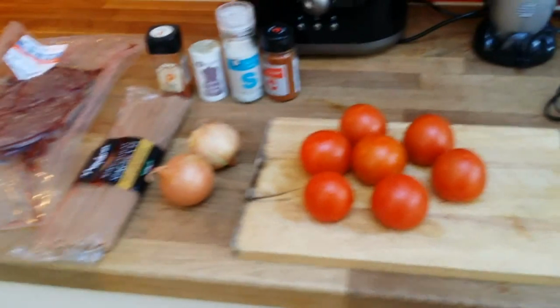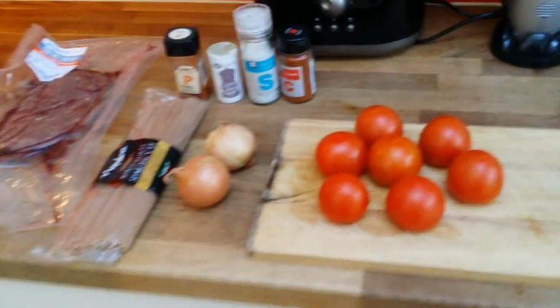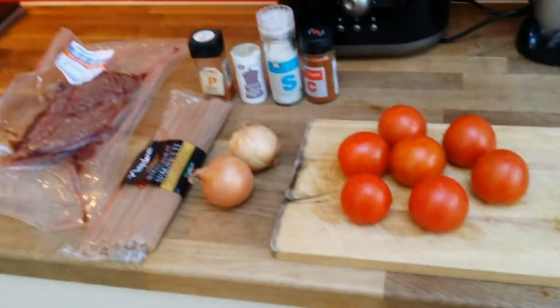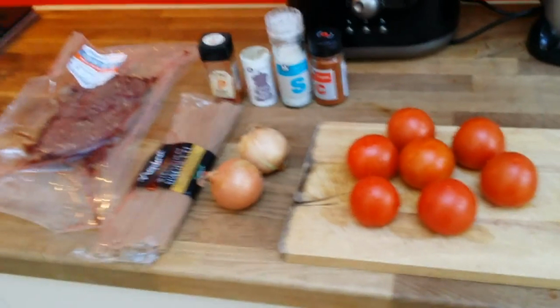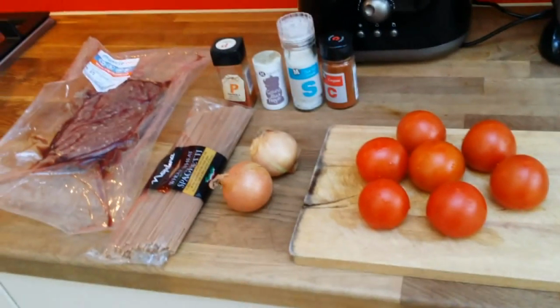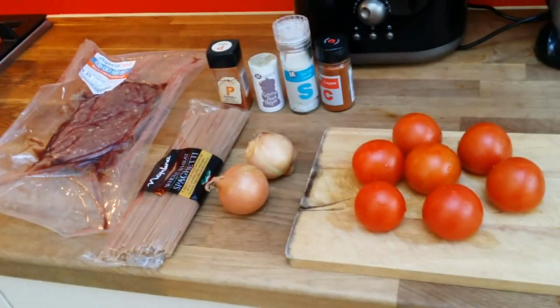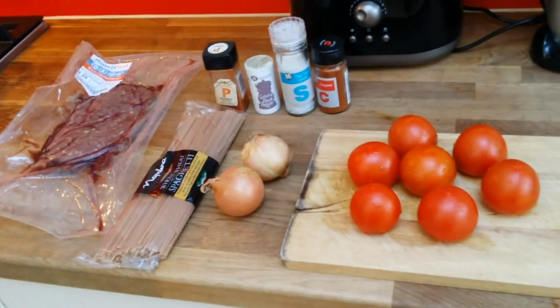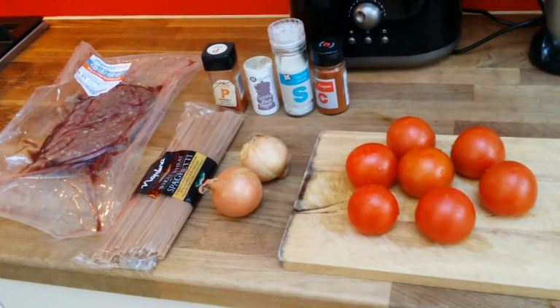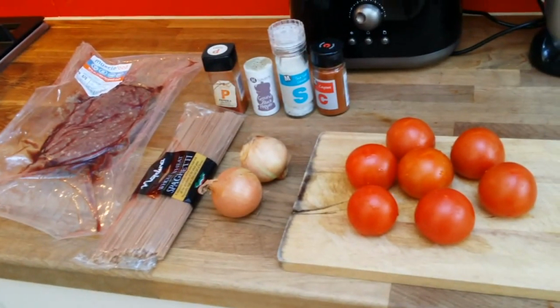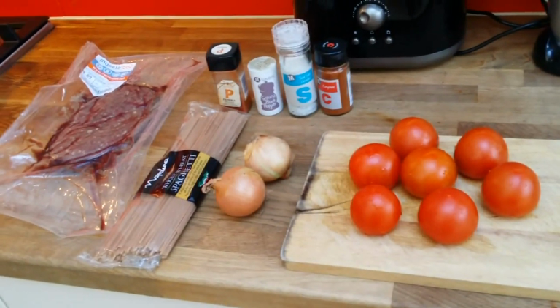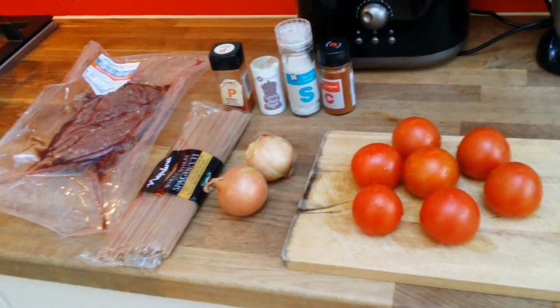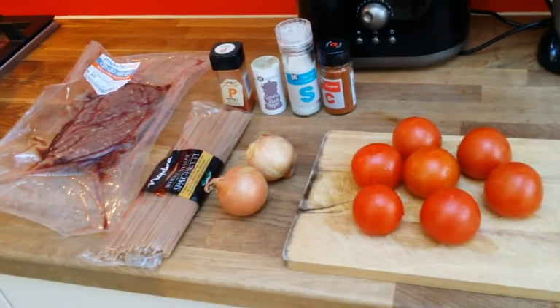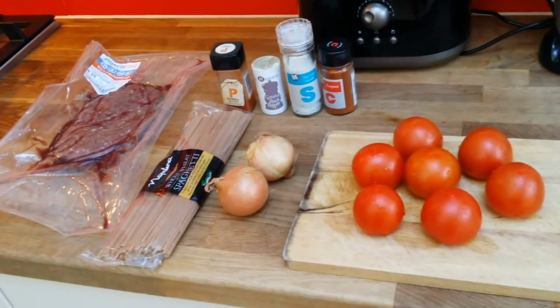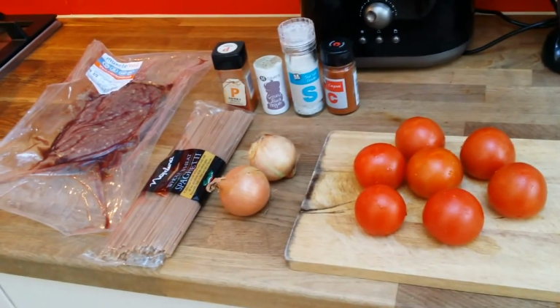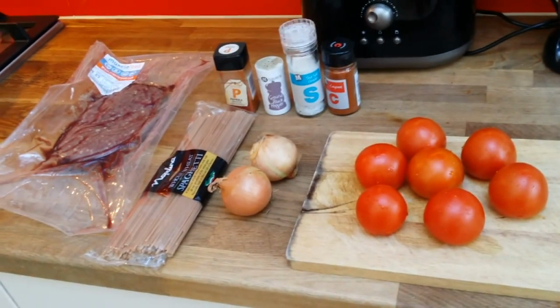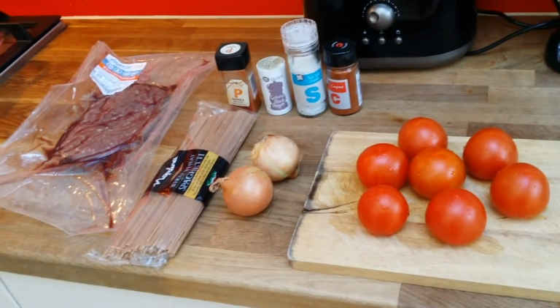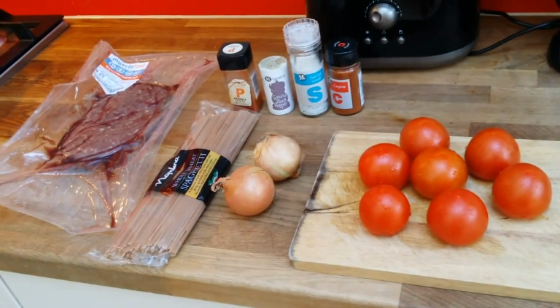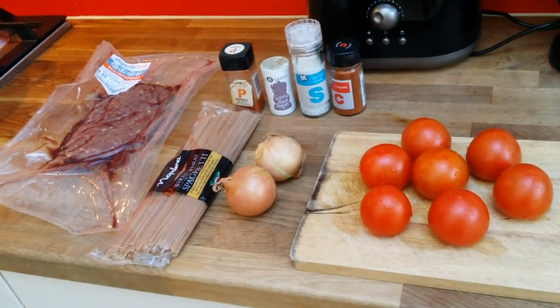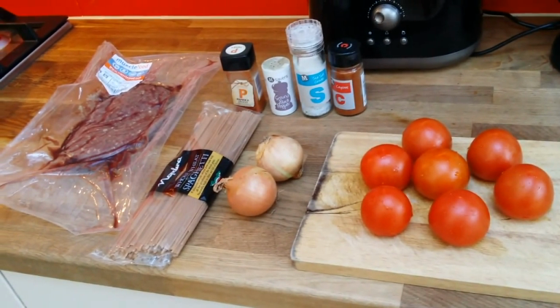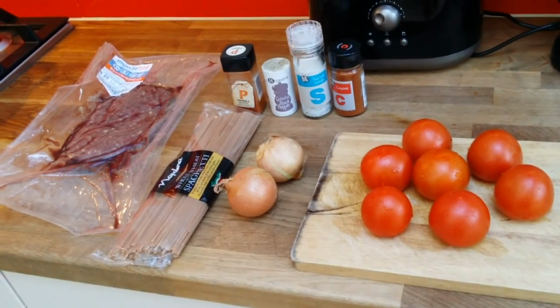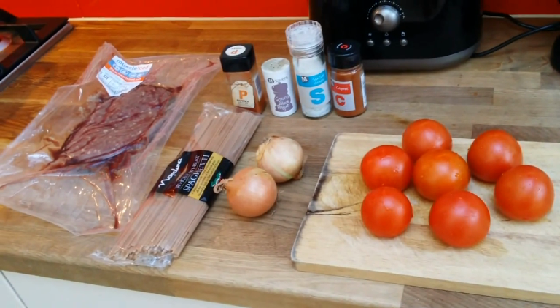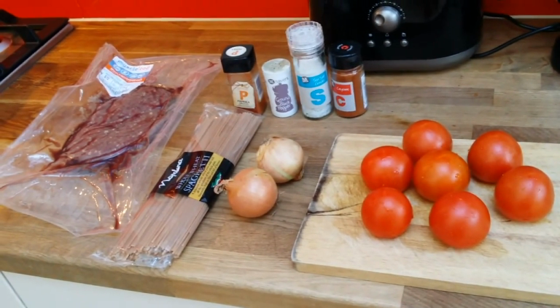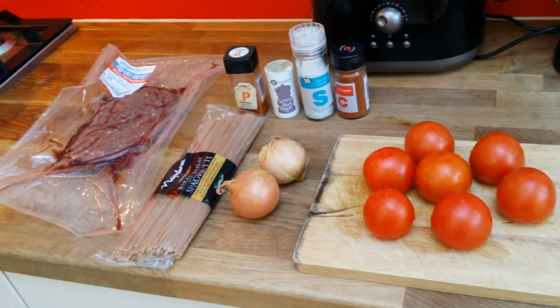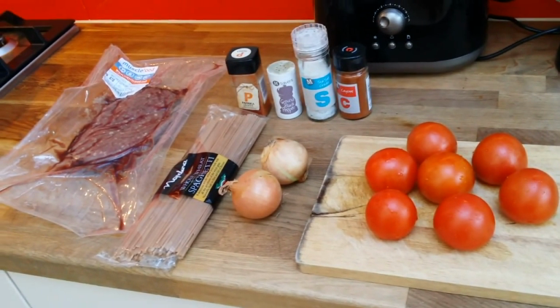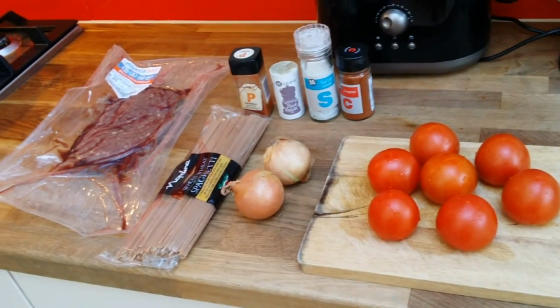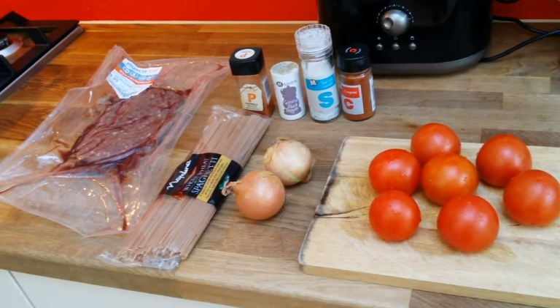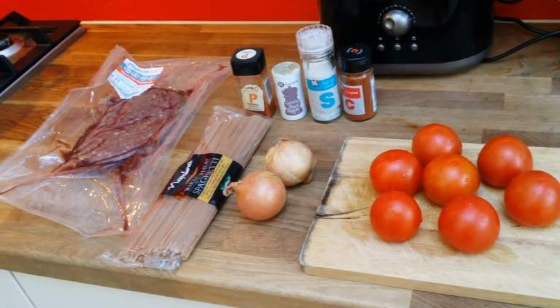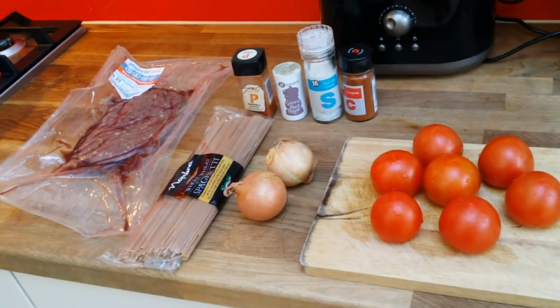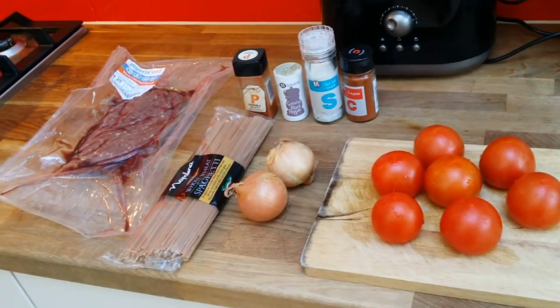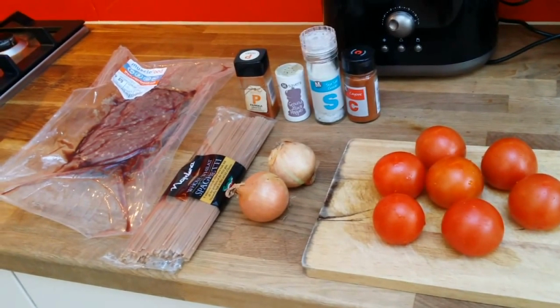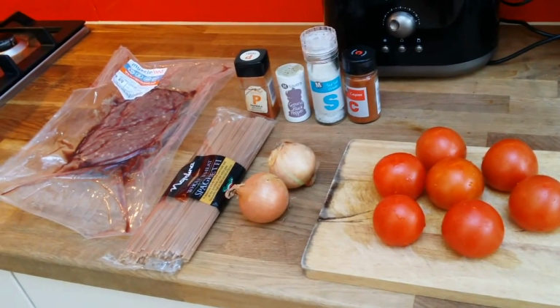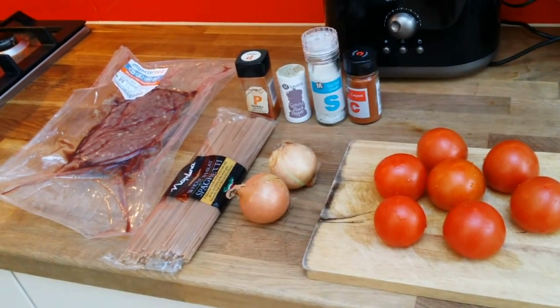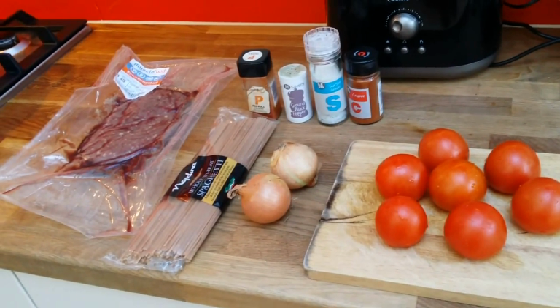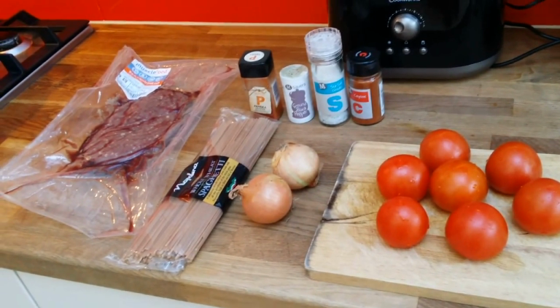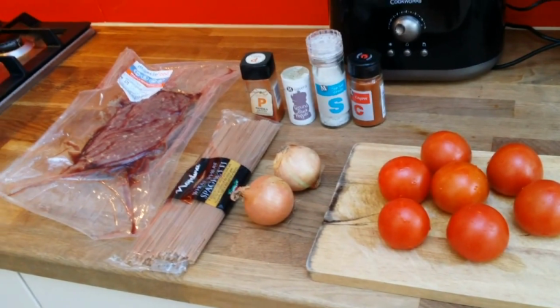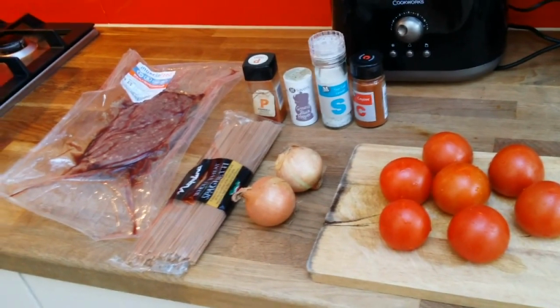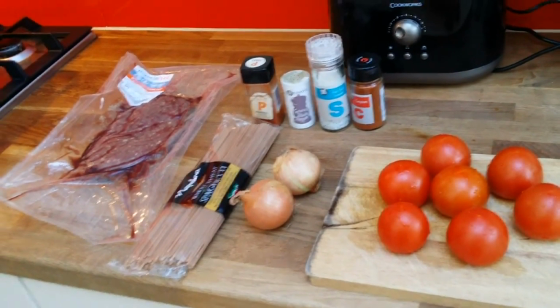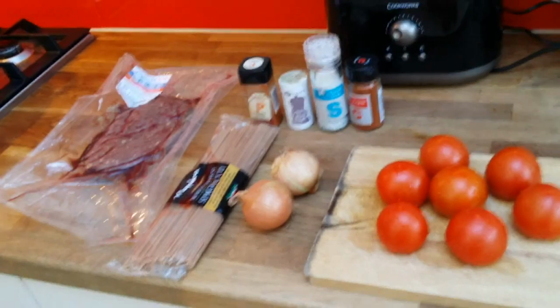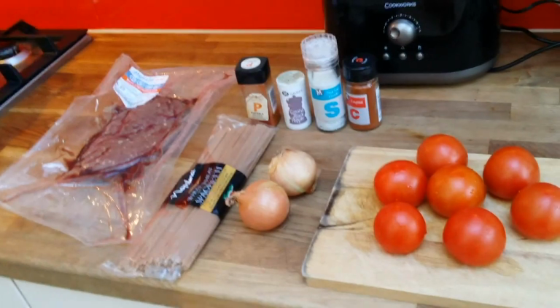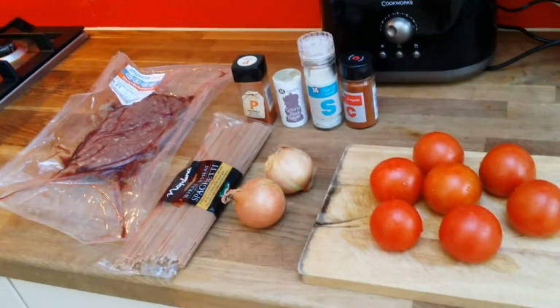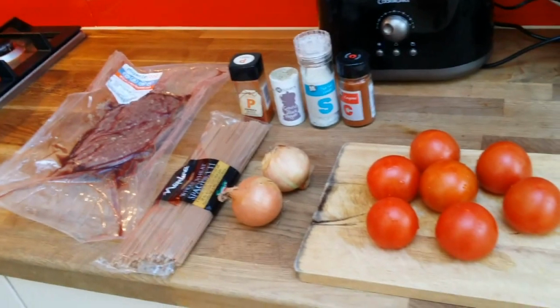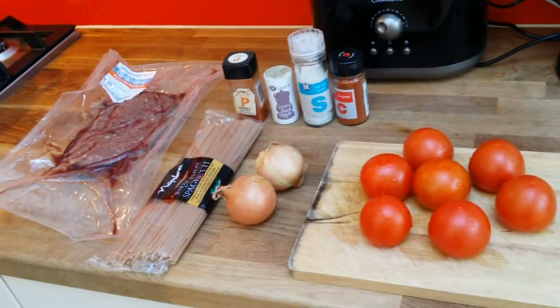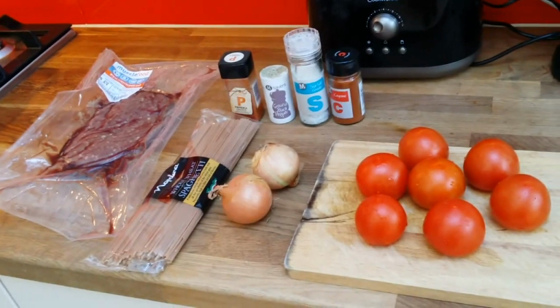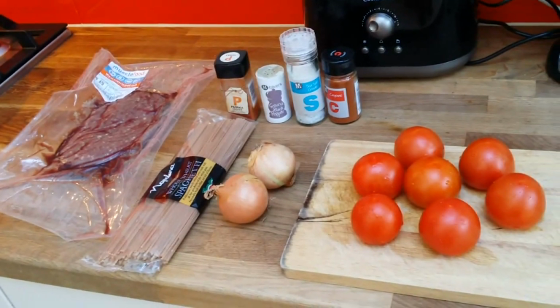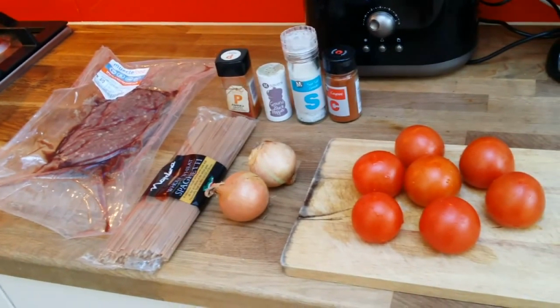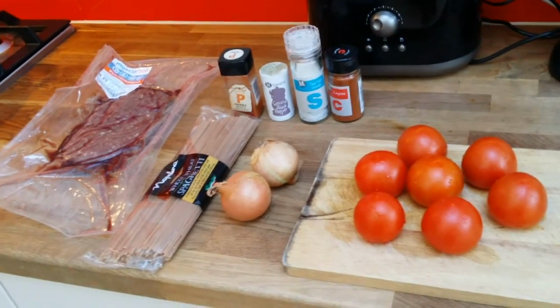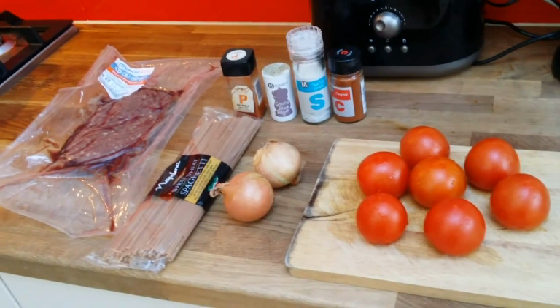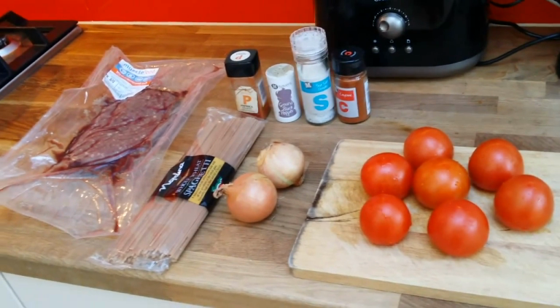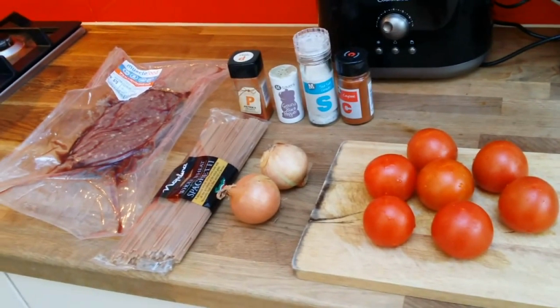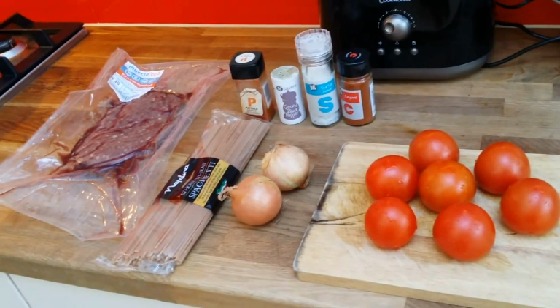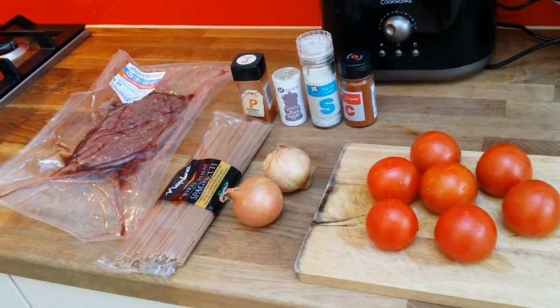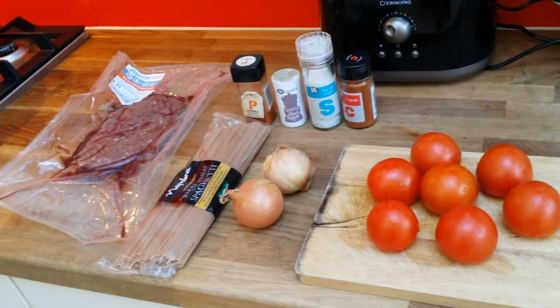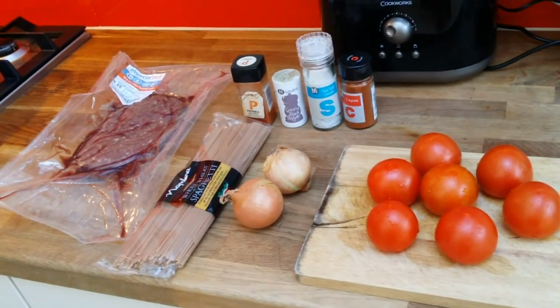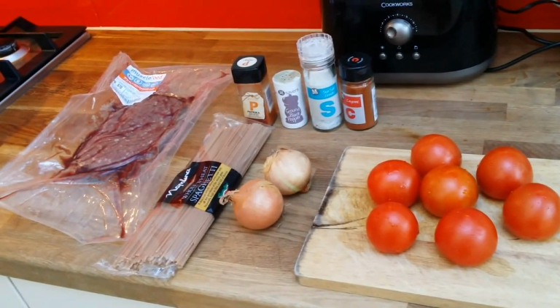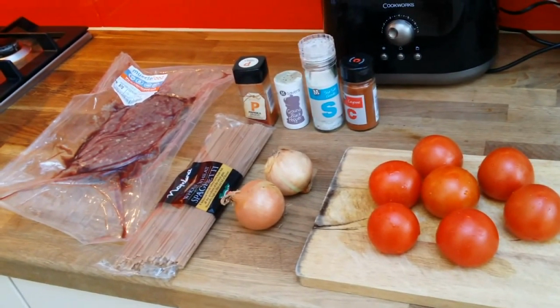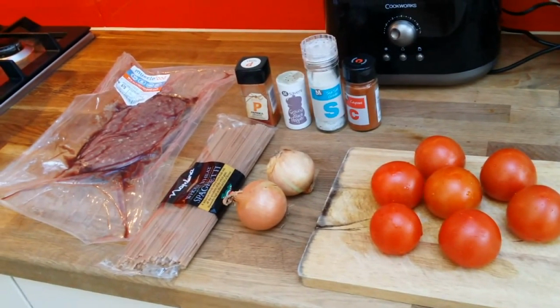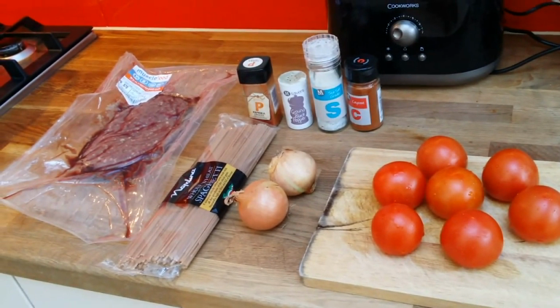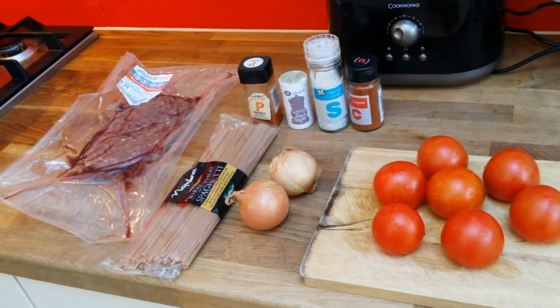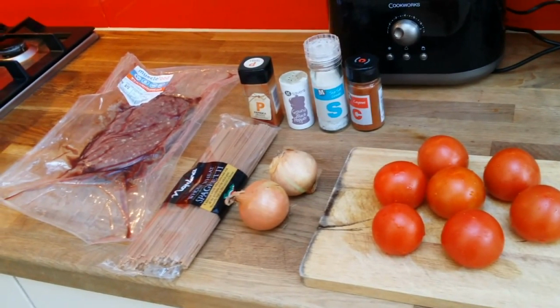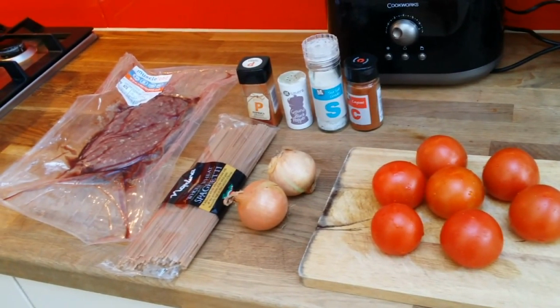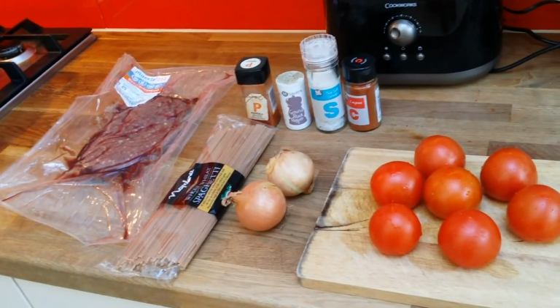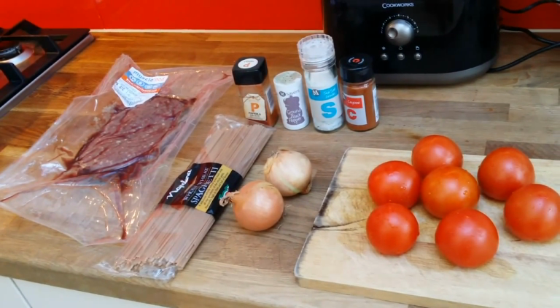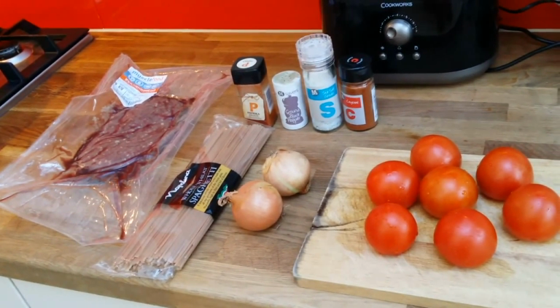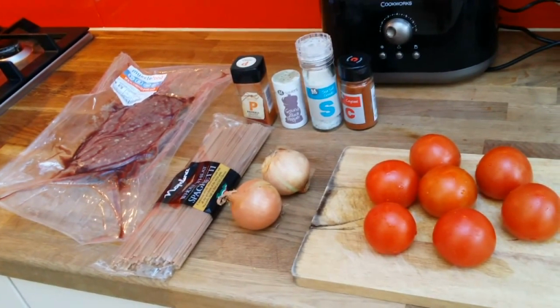Today is my refeed day. I'm going to be having a high carb day with spaghetti after my three days low in a row.